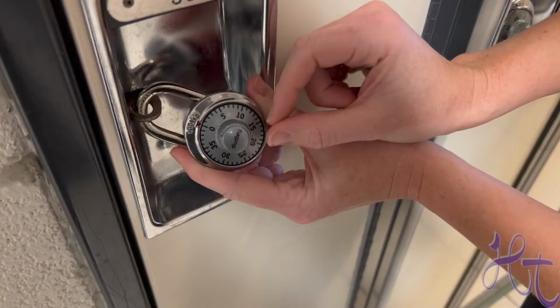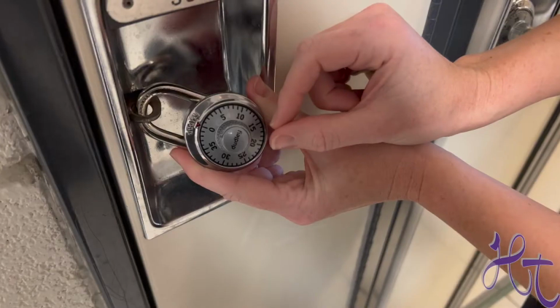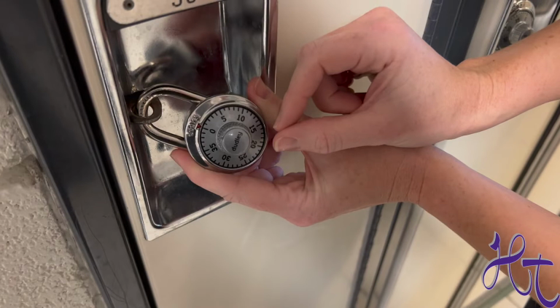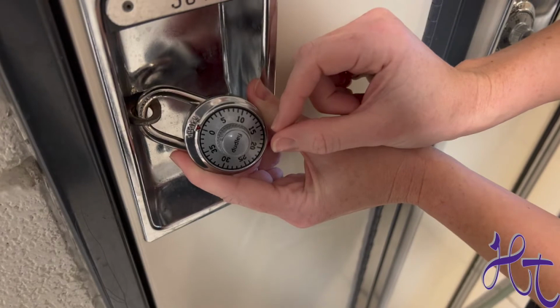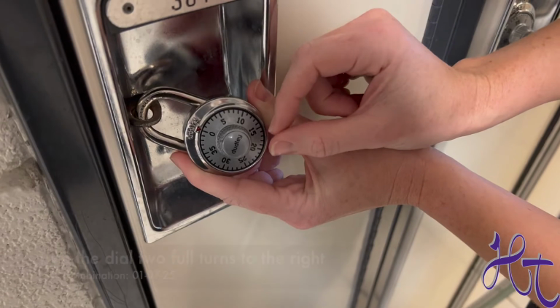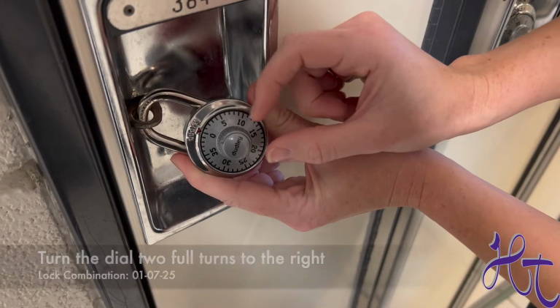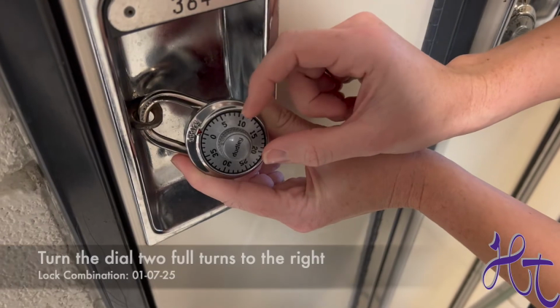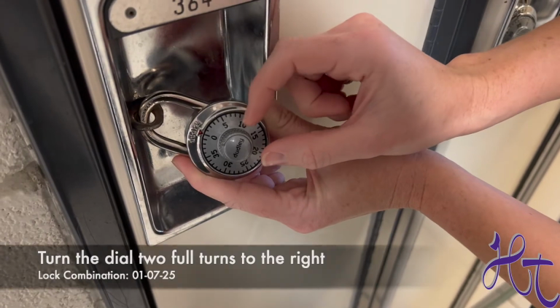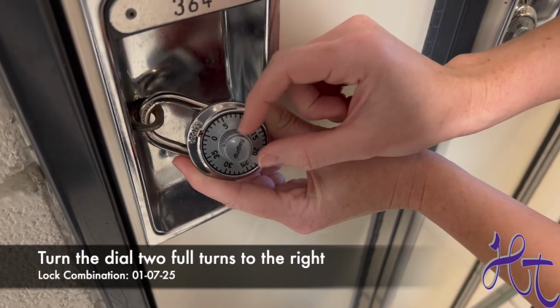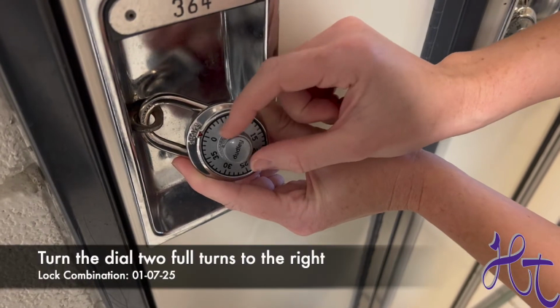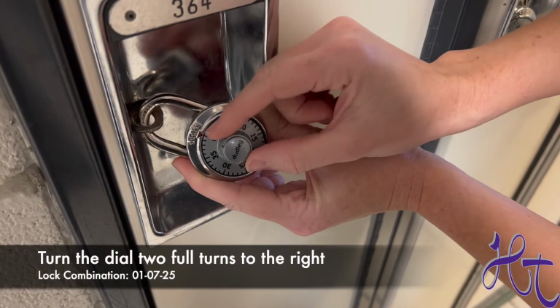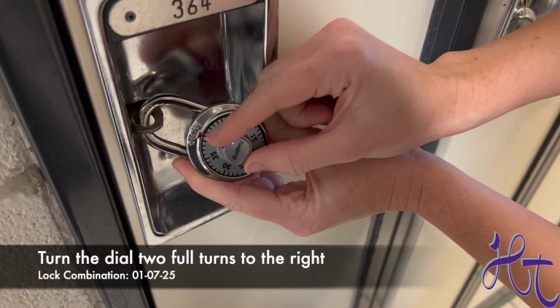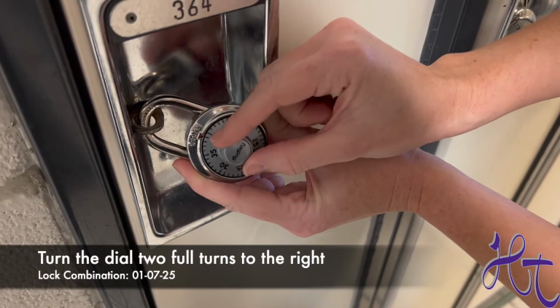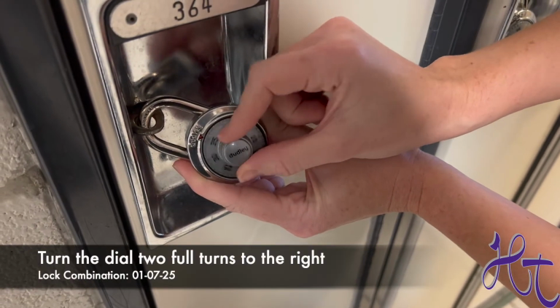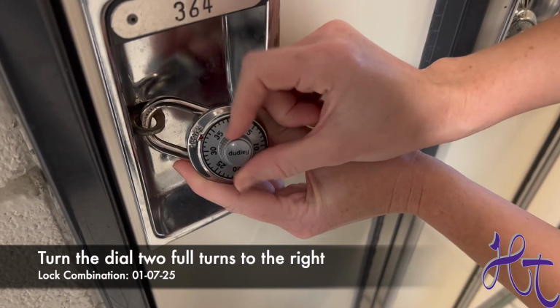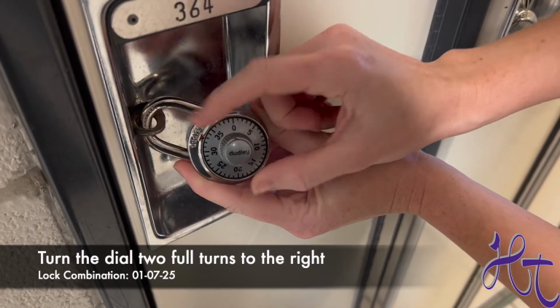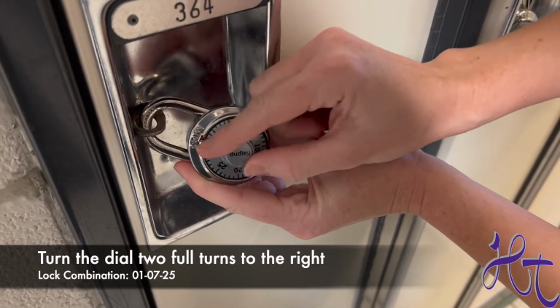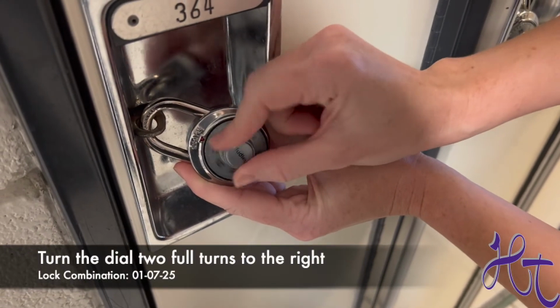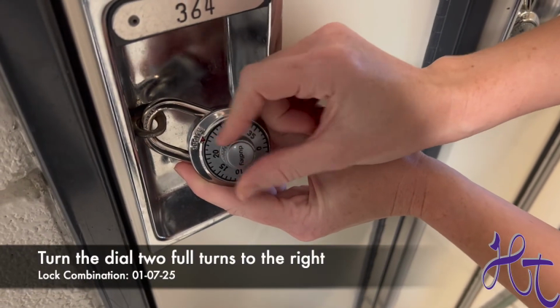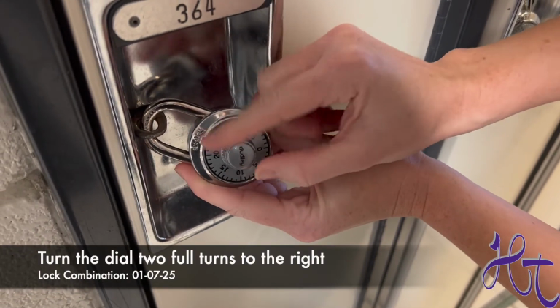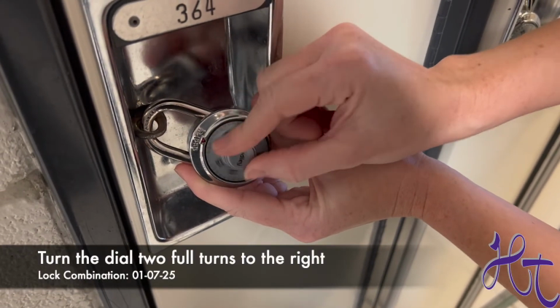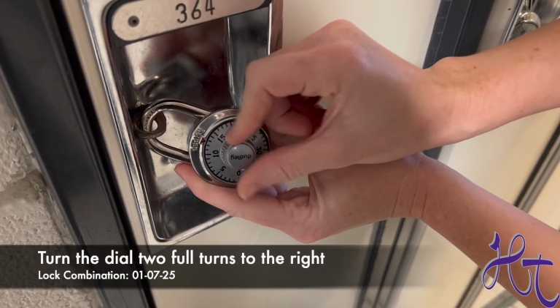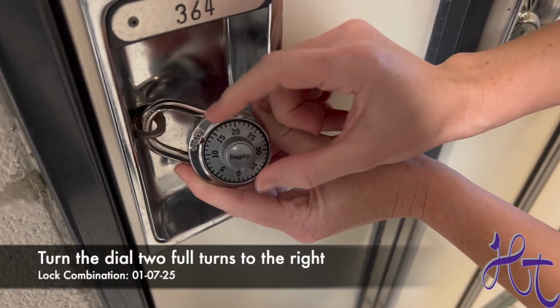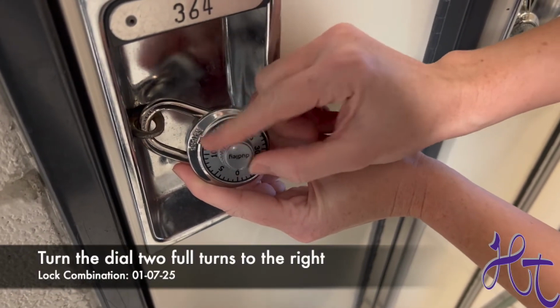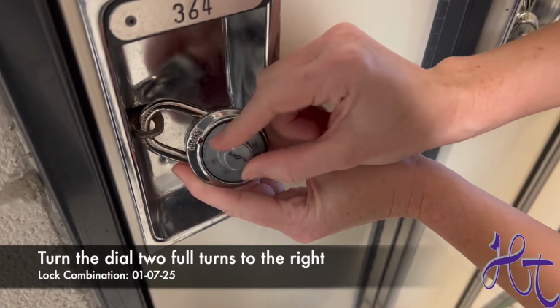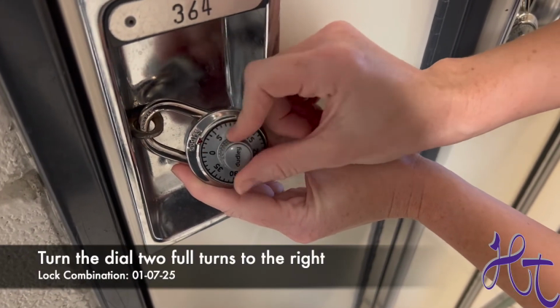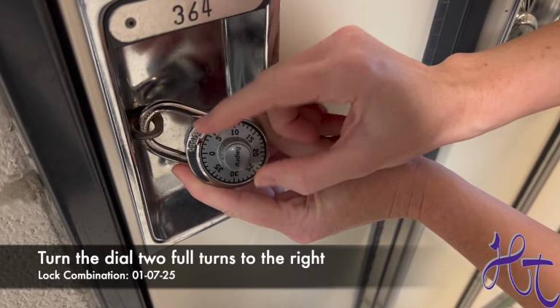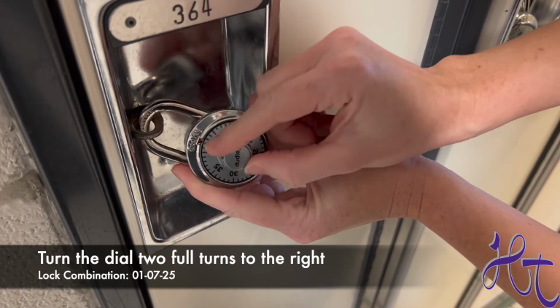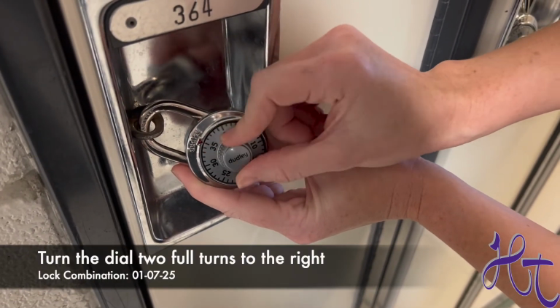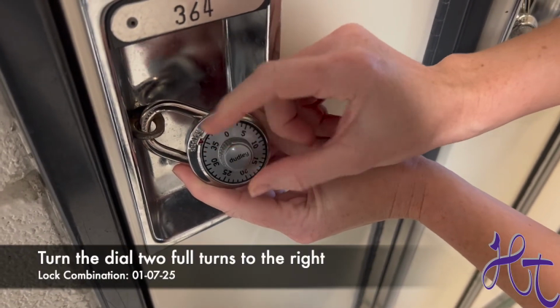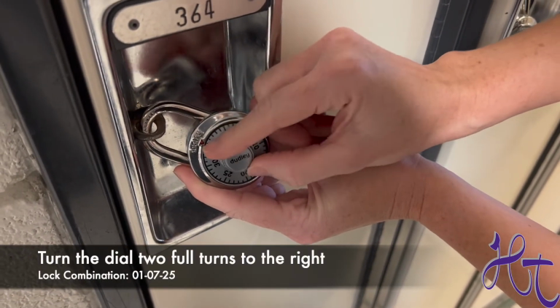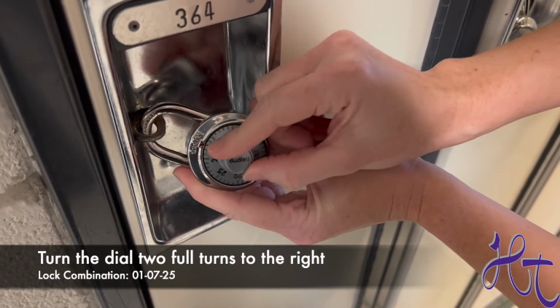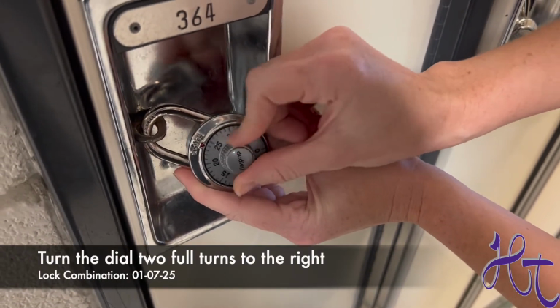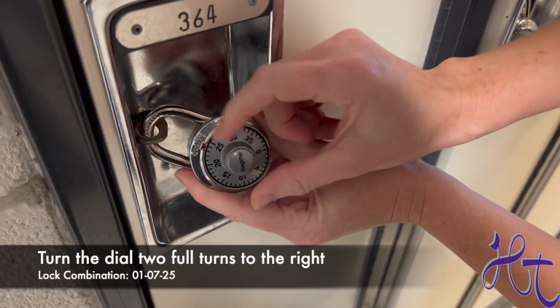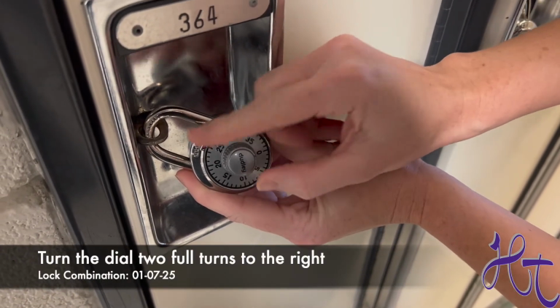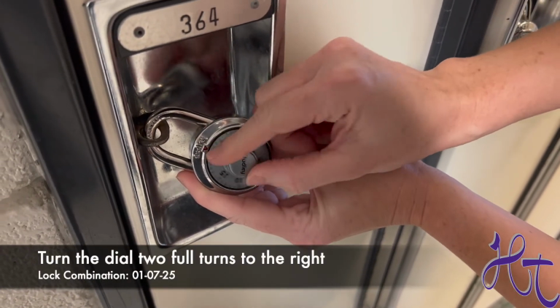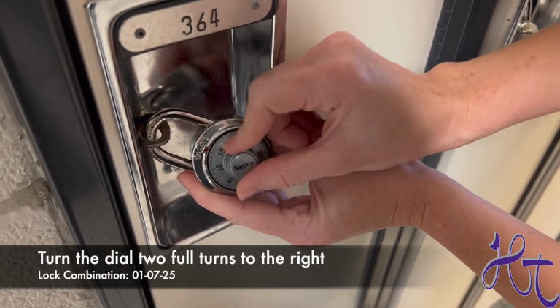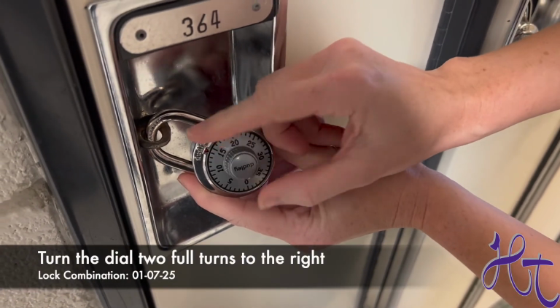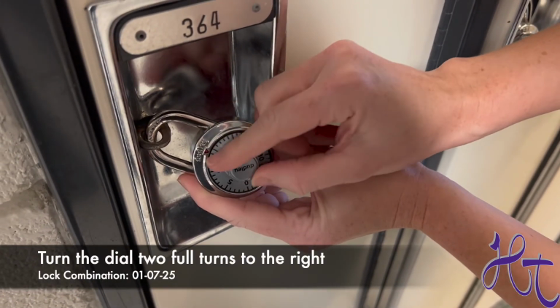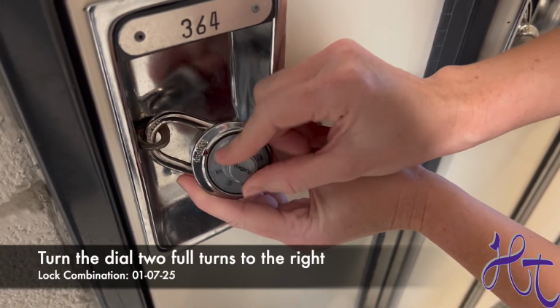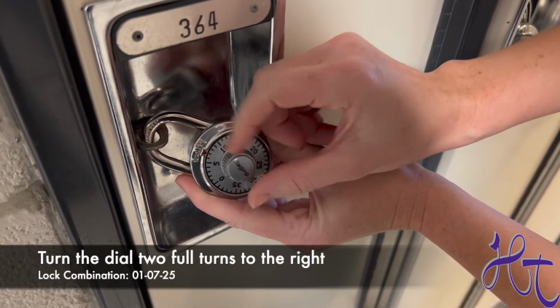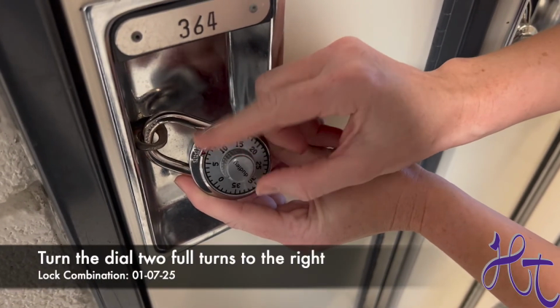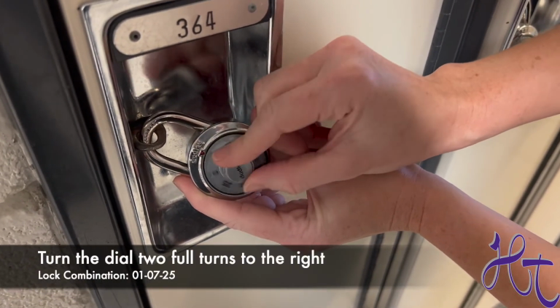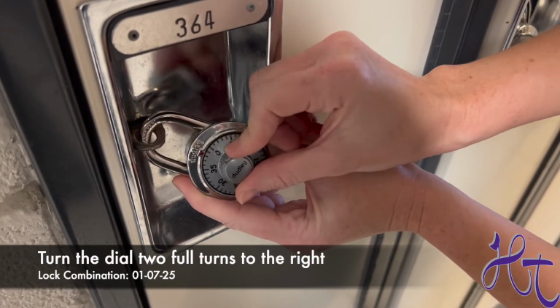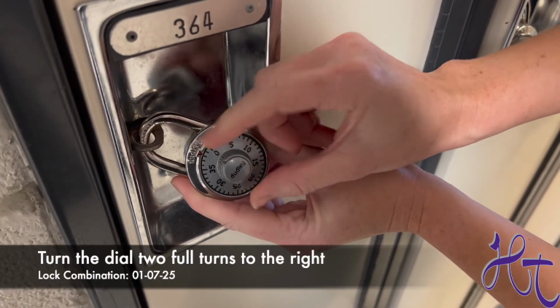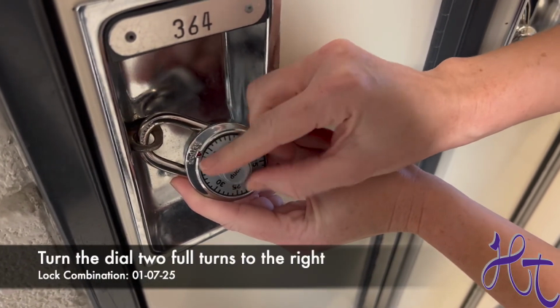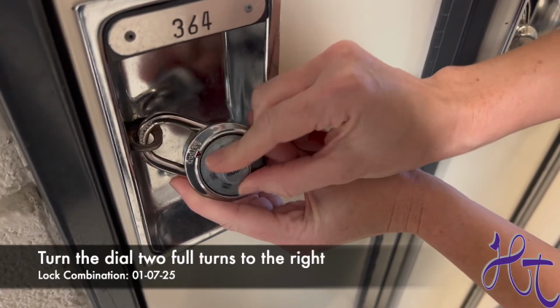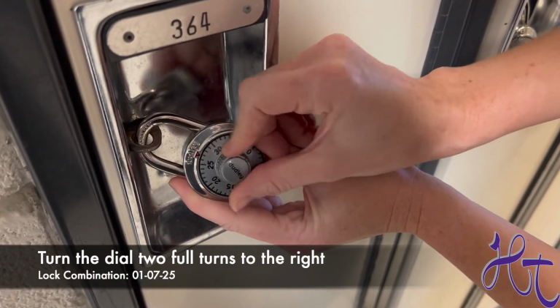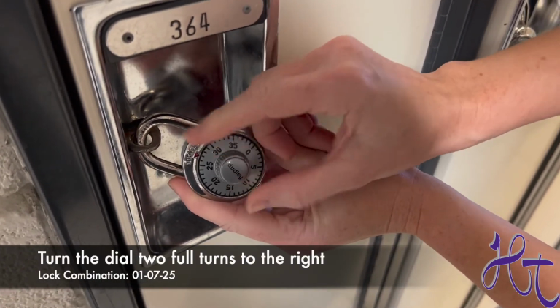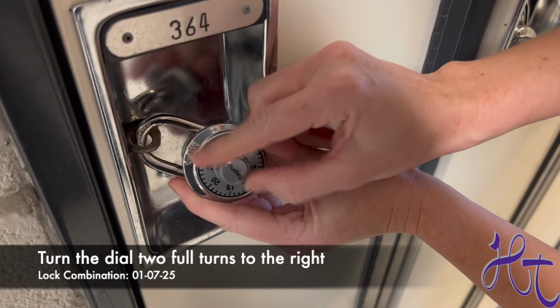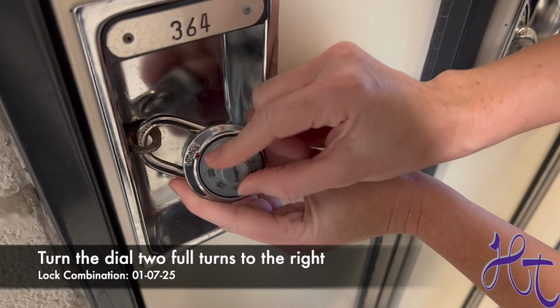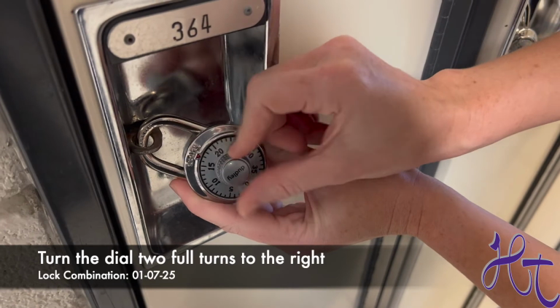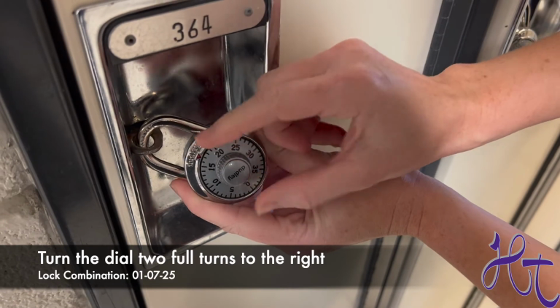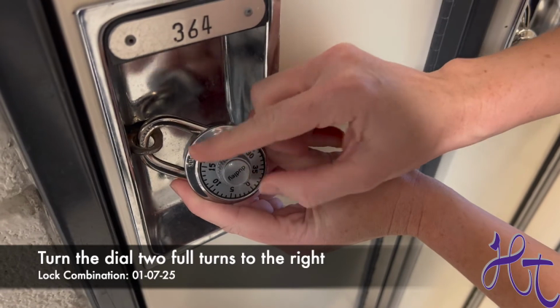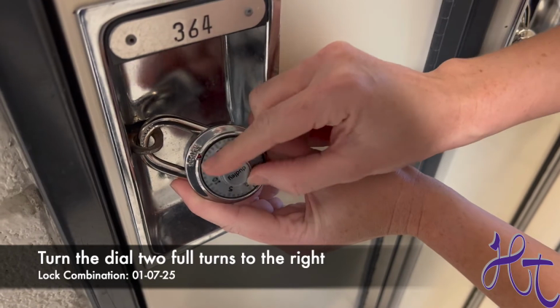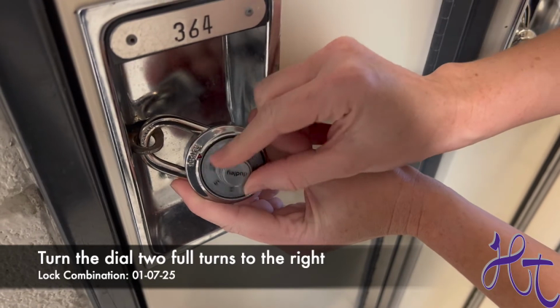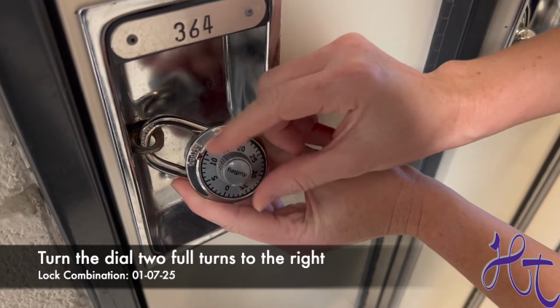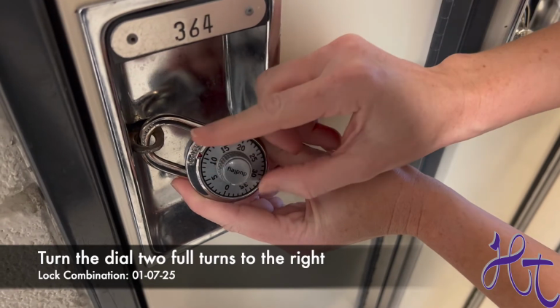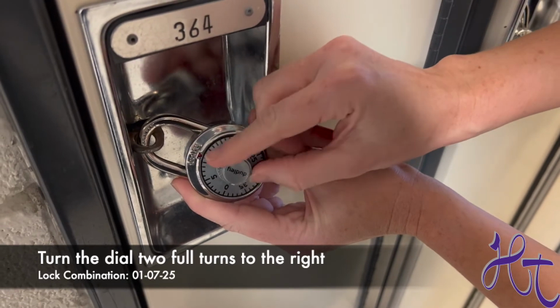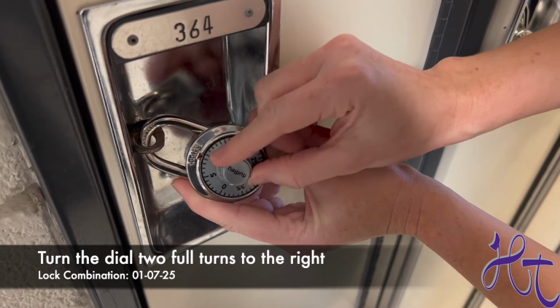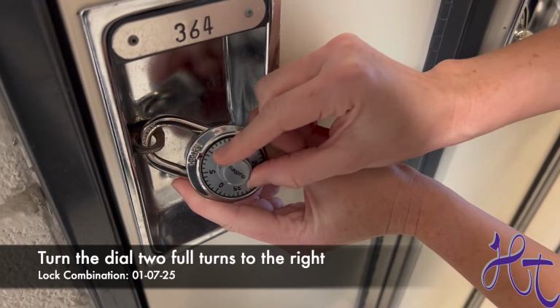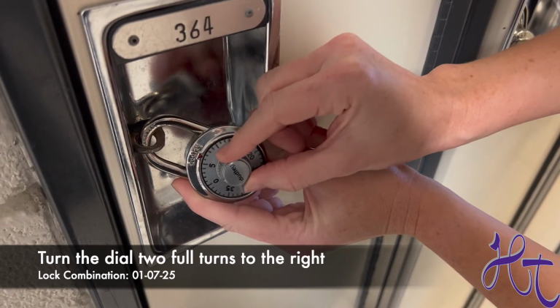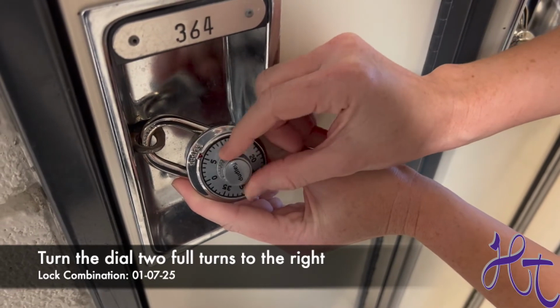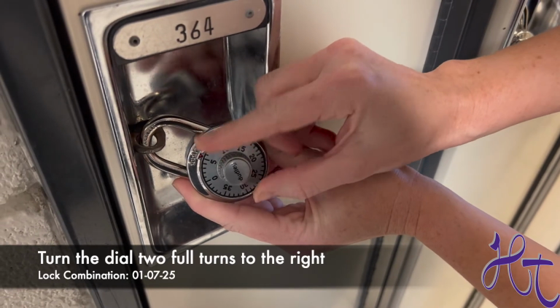Start by turning the dial two full turns to the right, then stop at the first number, which in this case is one.